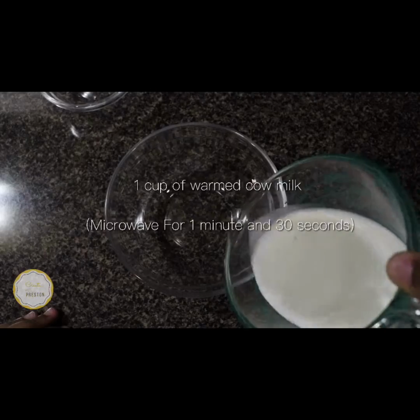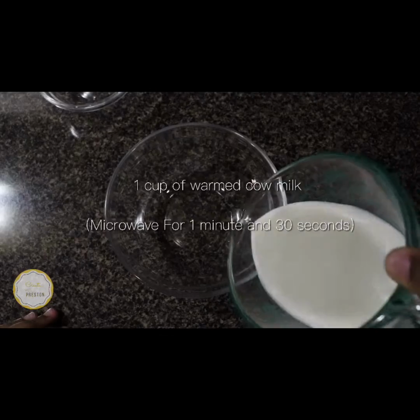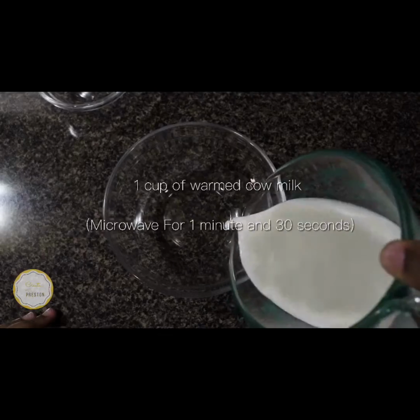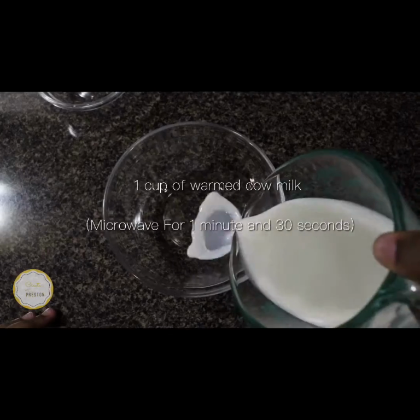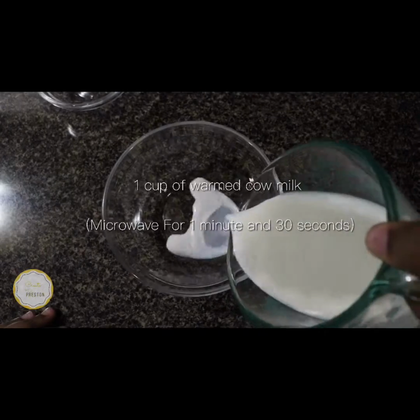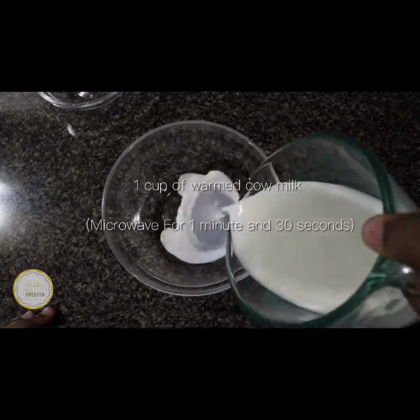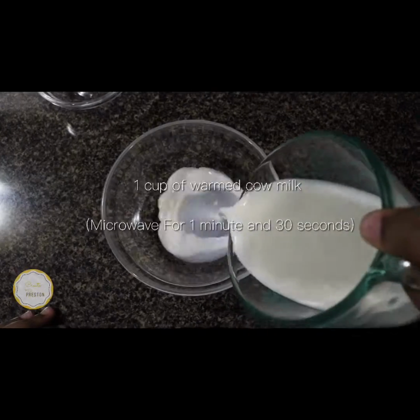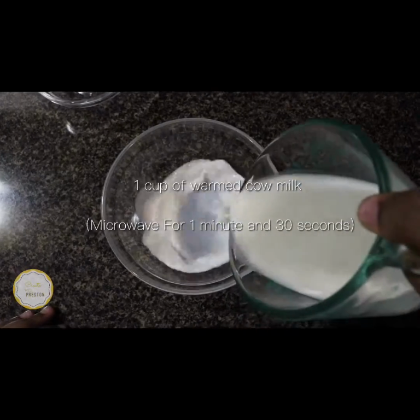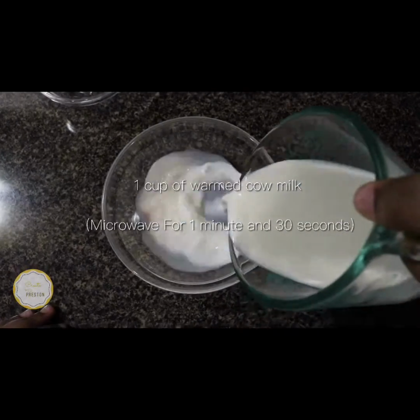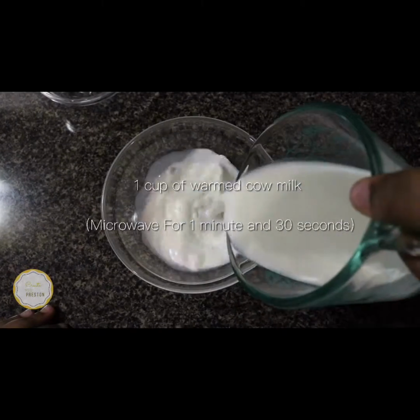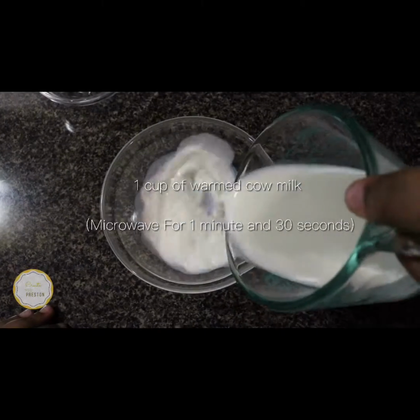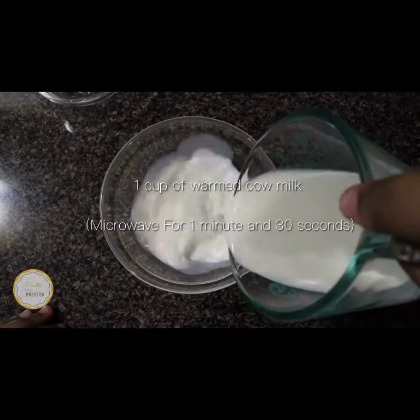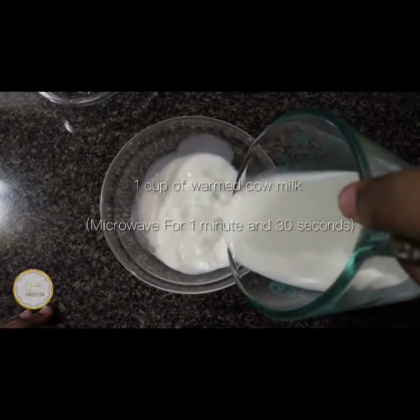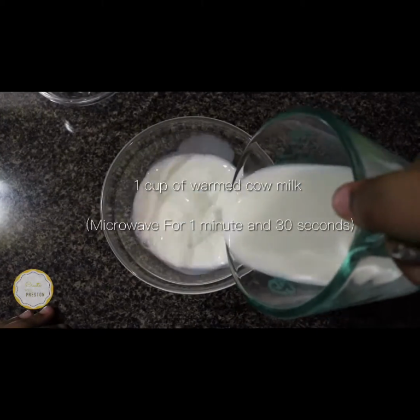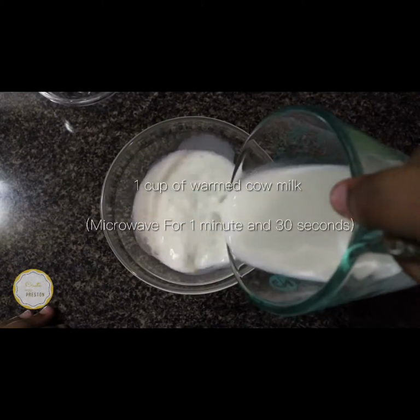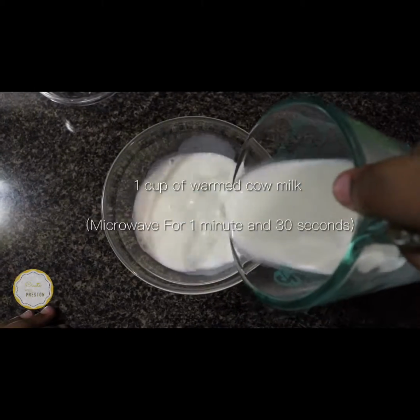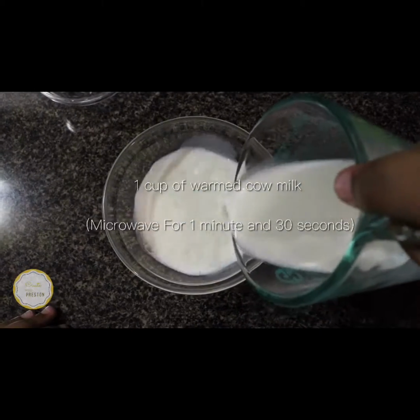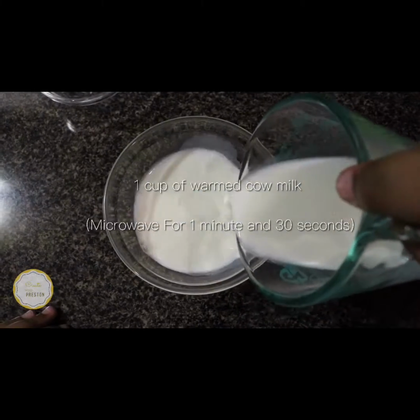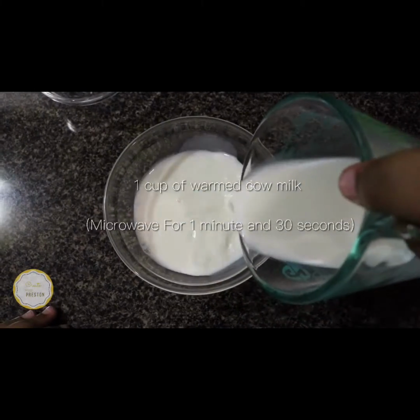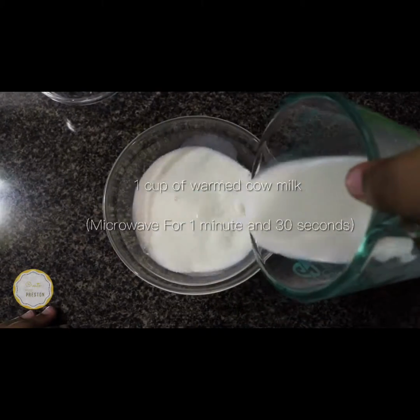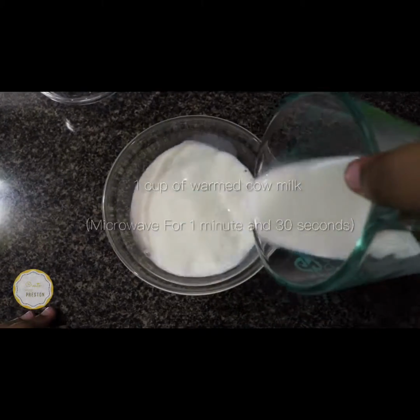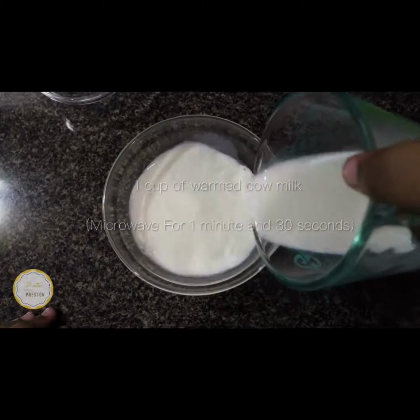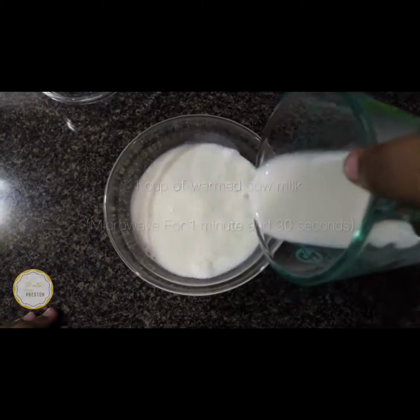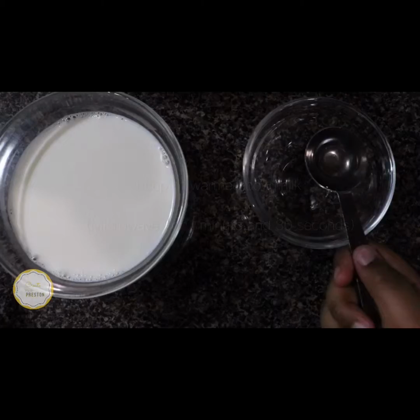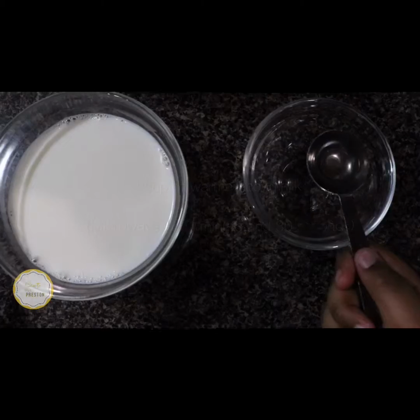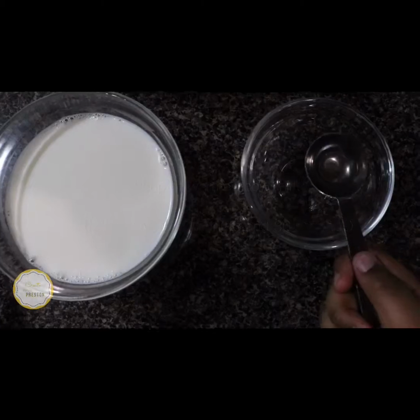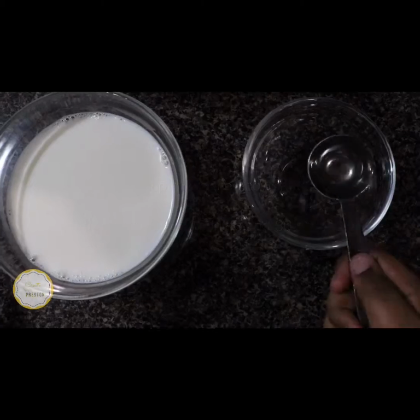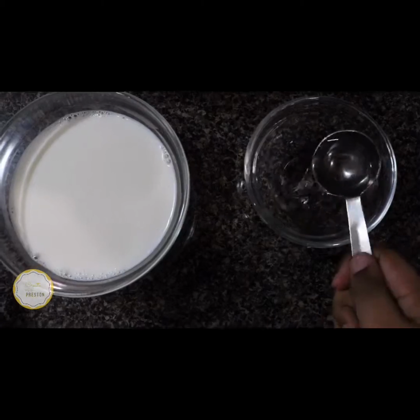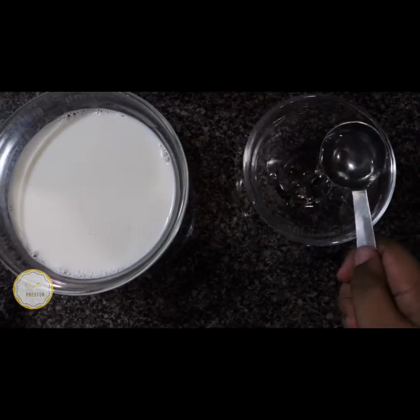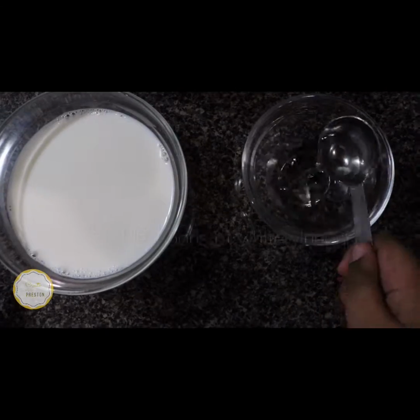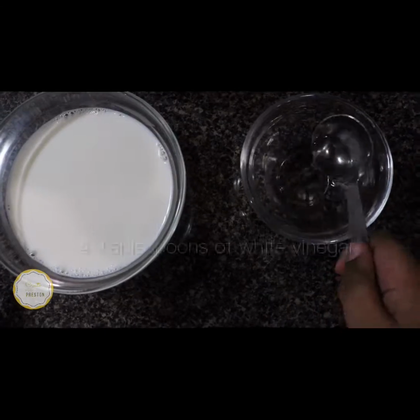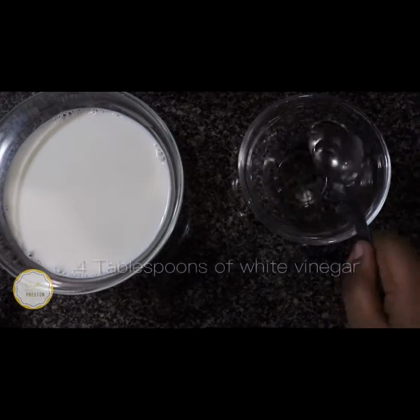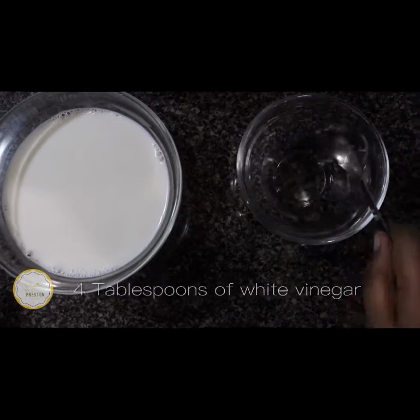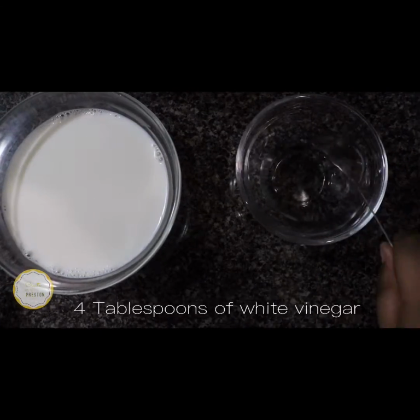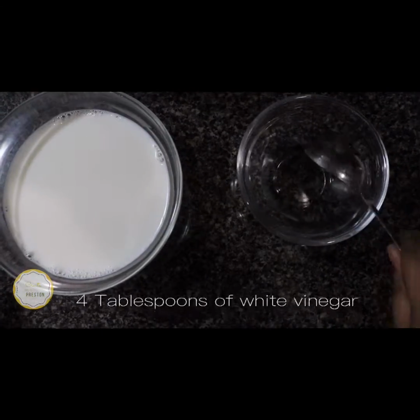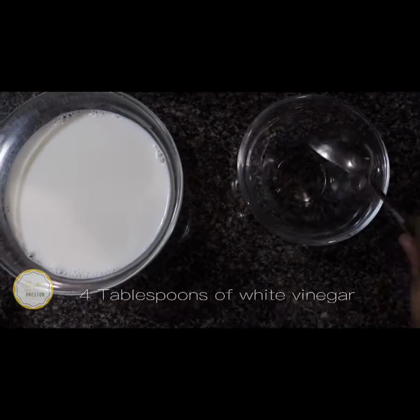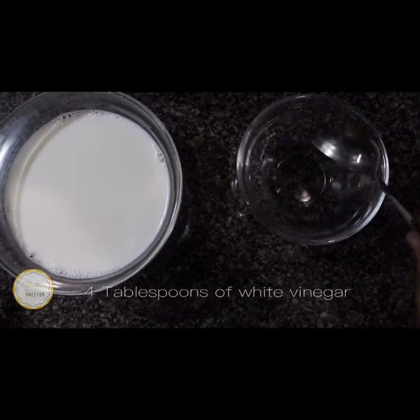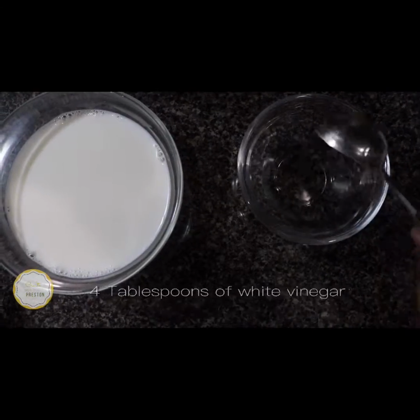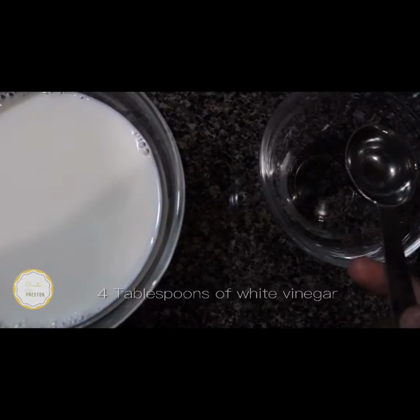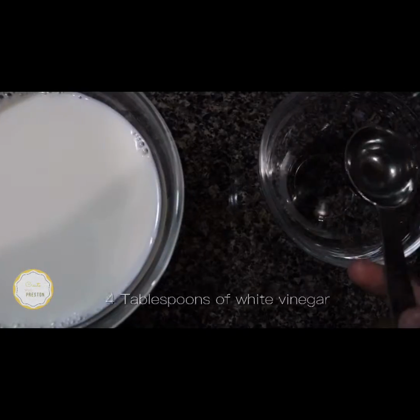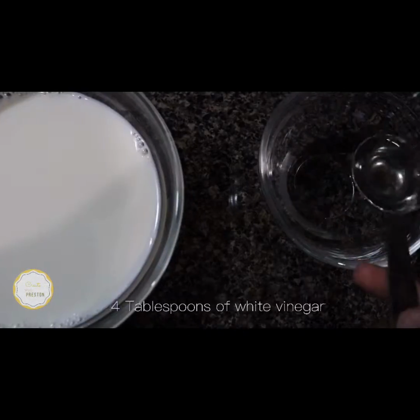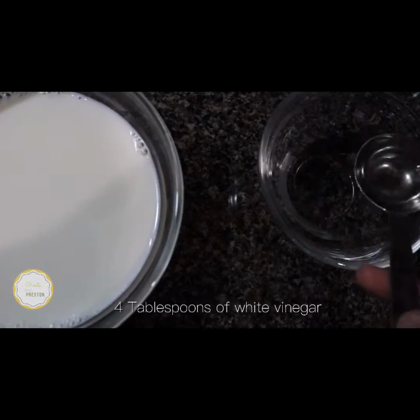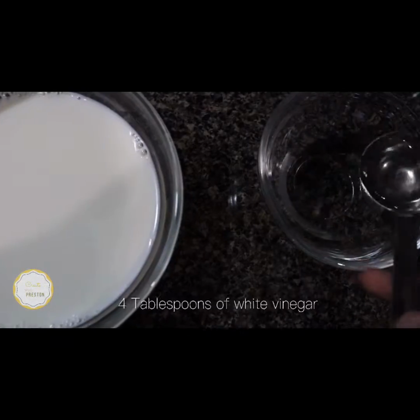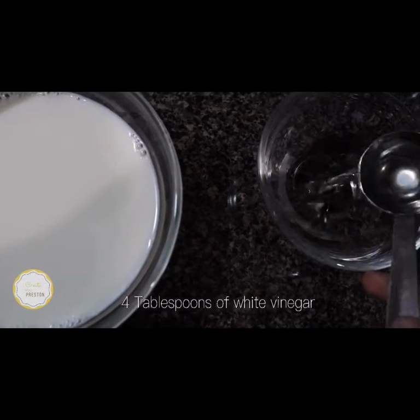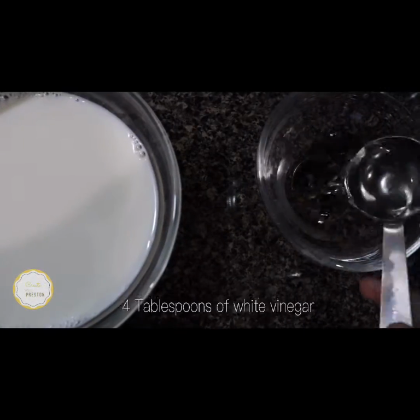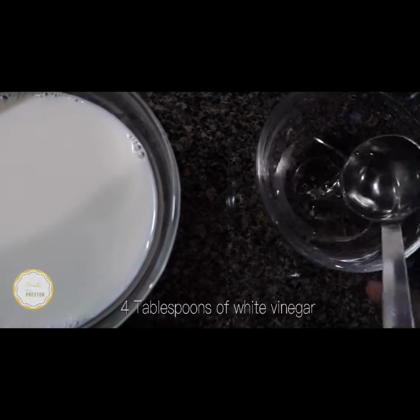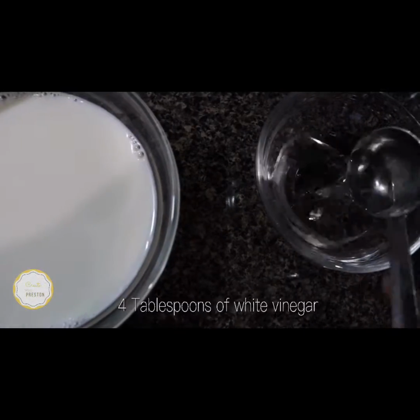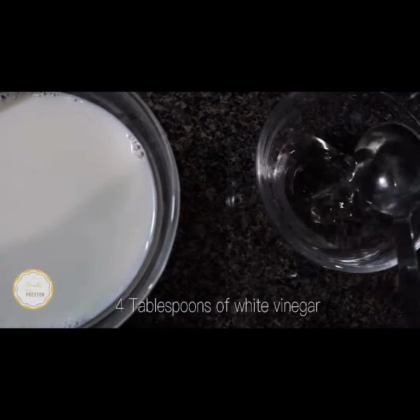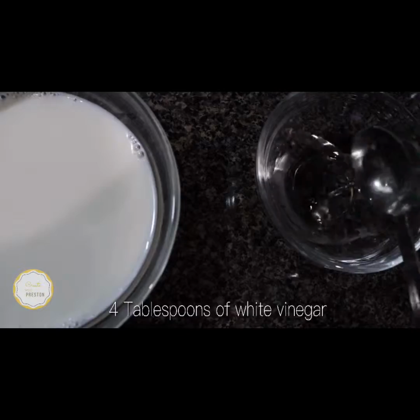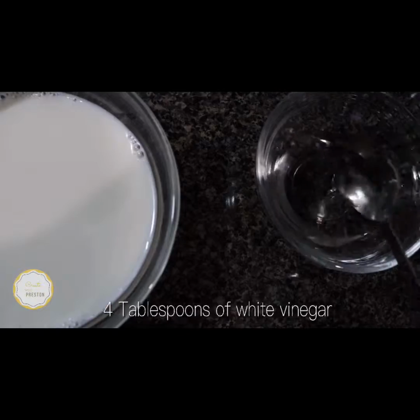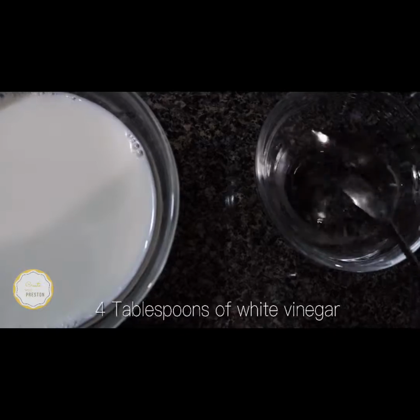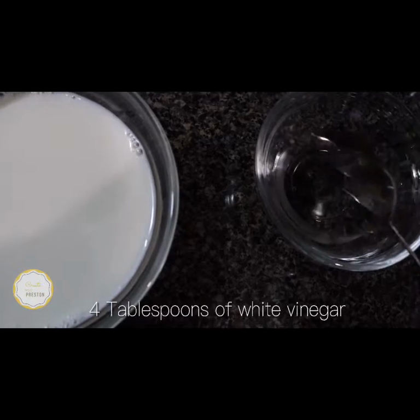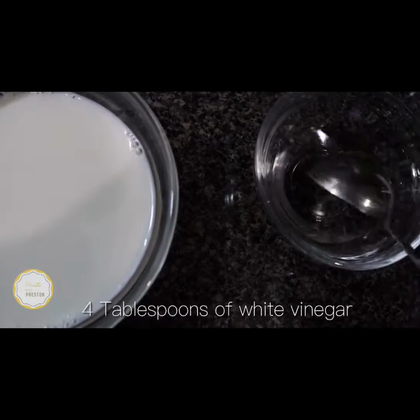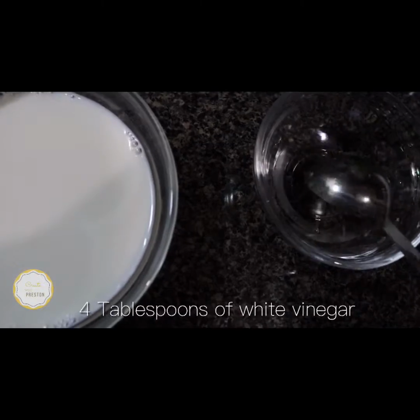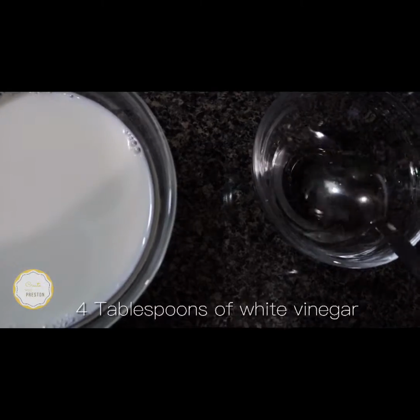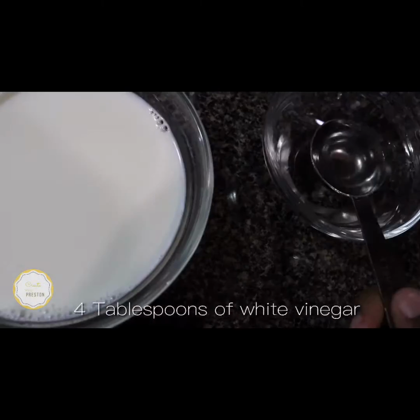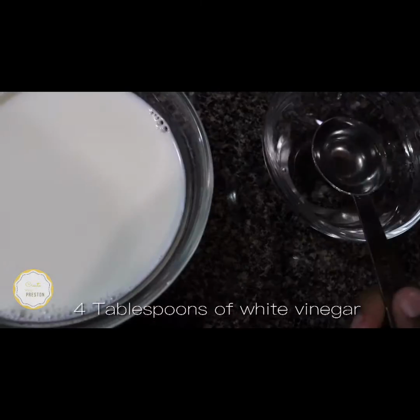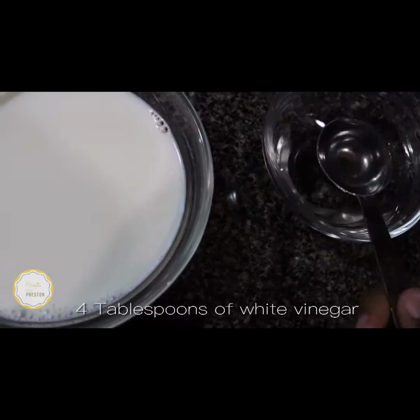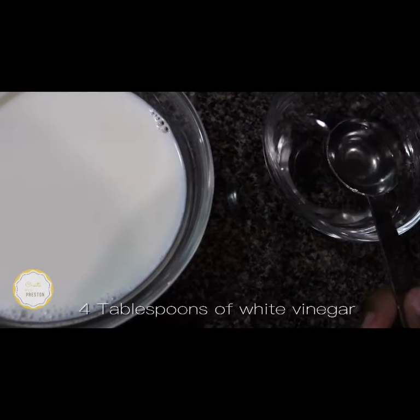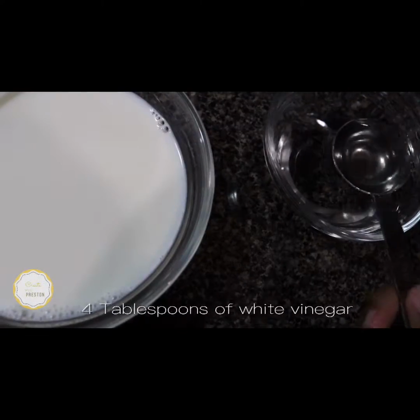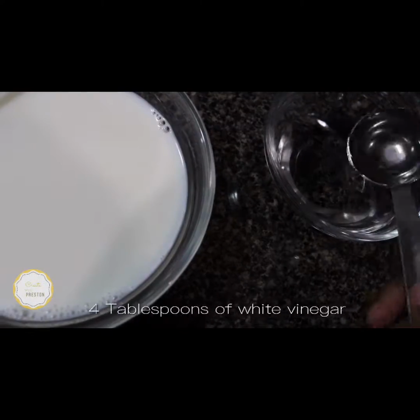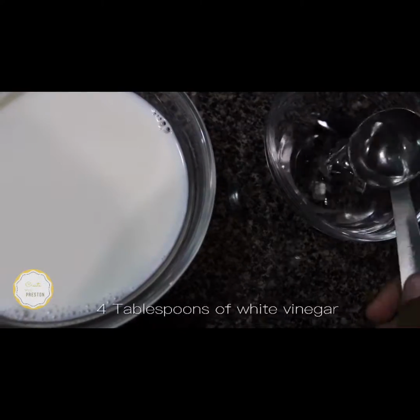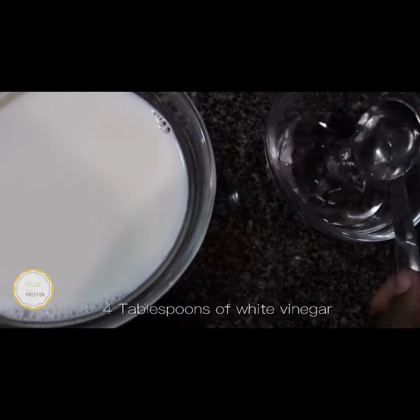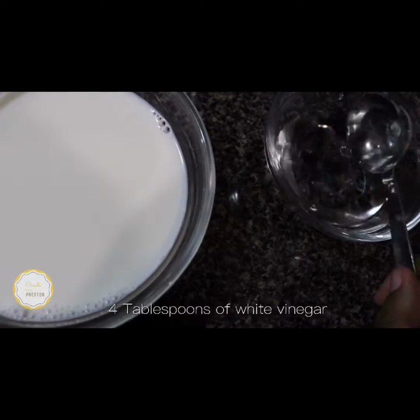You'll need one cup of cow's milk and four tablespoons of white vinegar into a separate bowl.